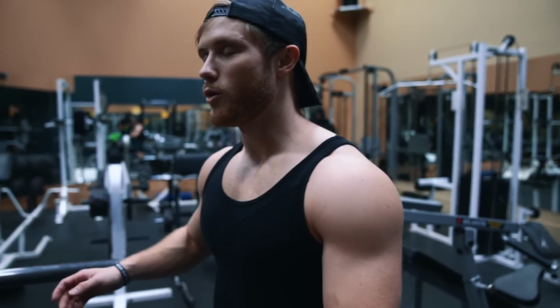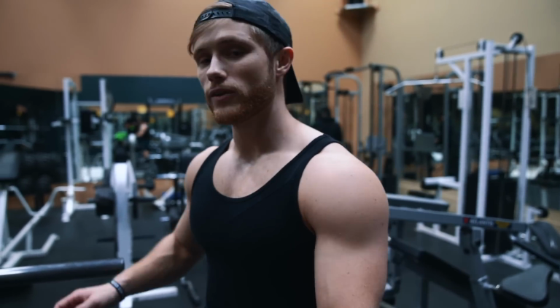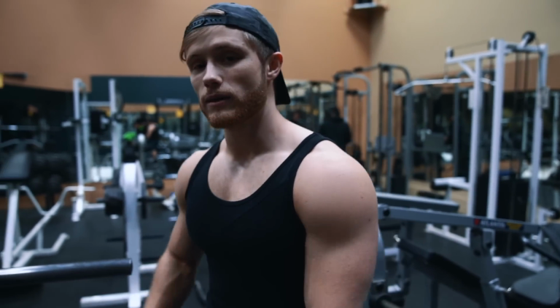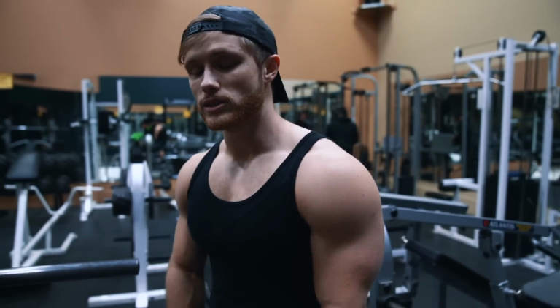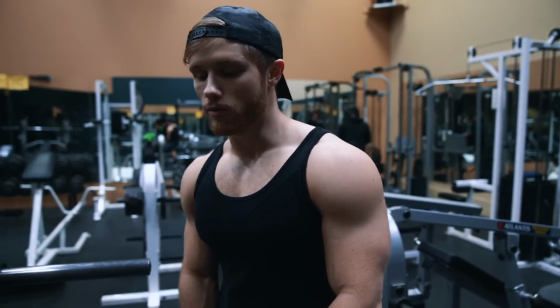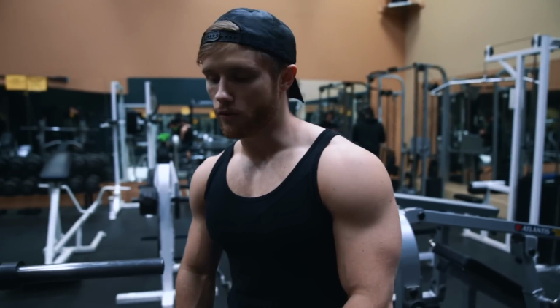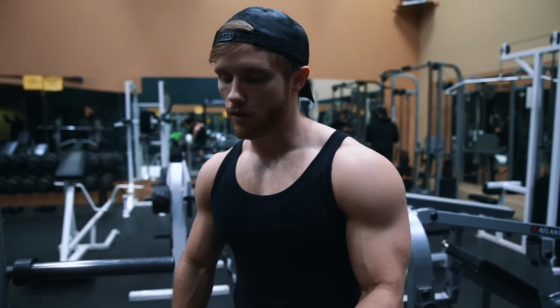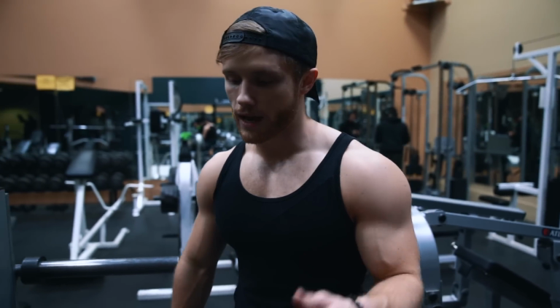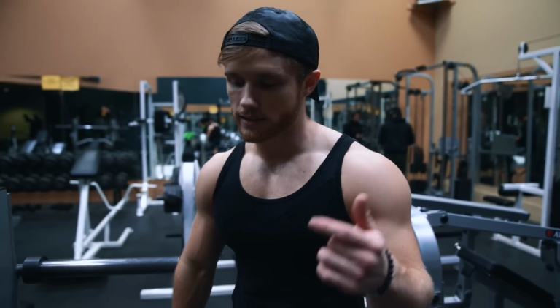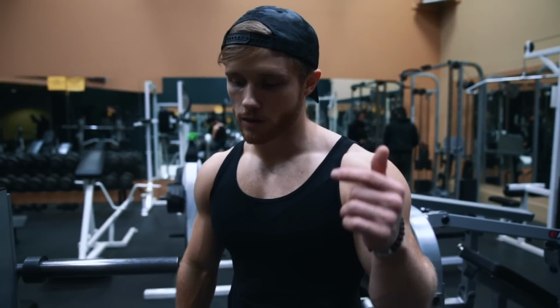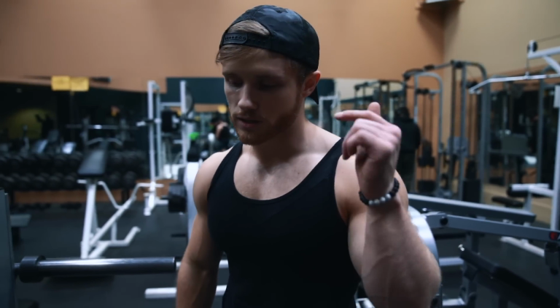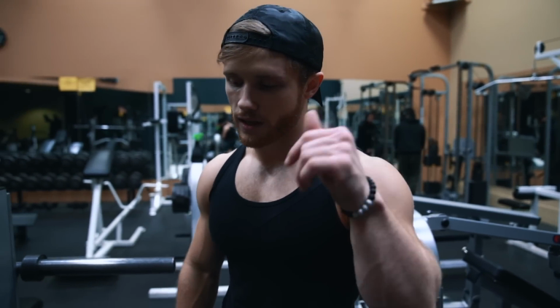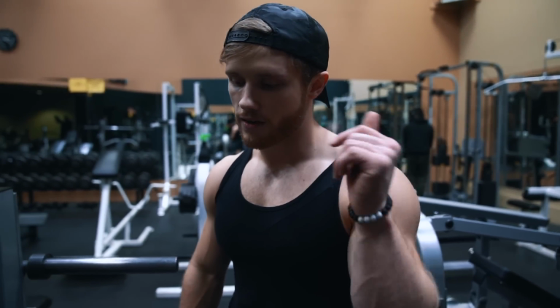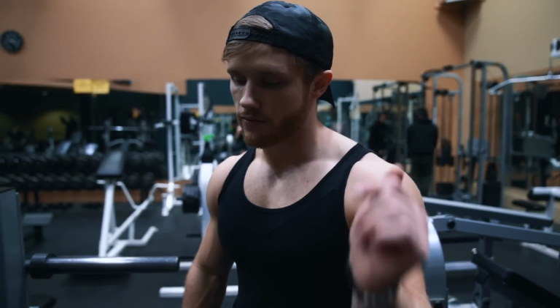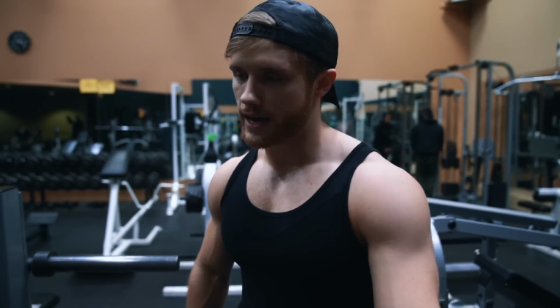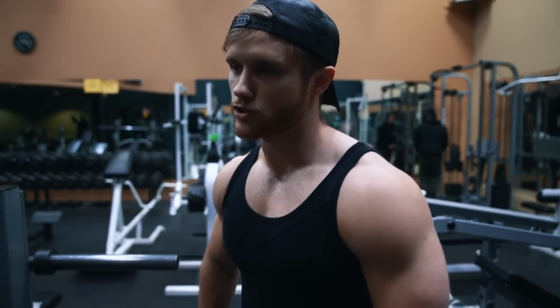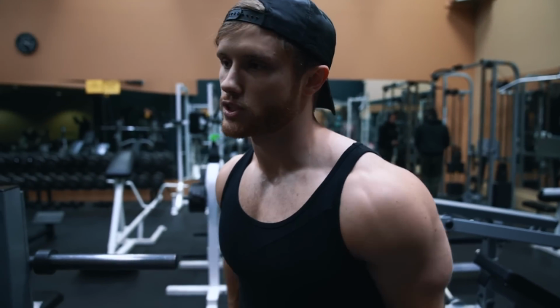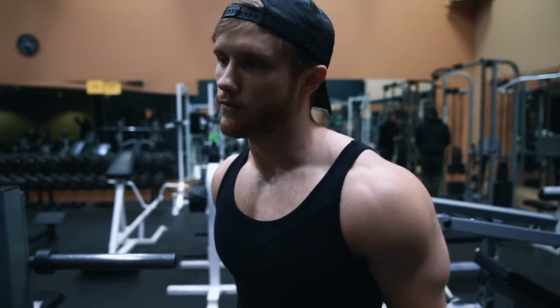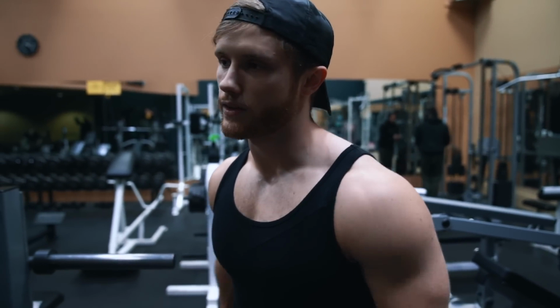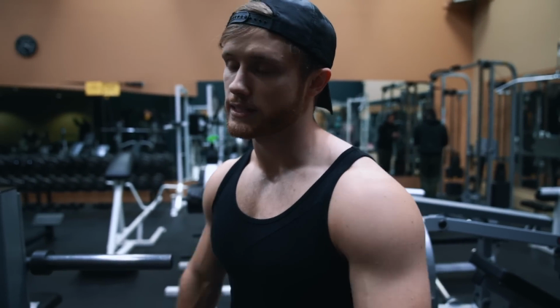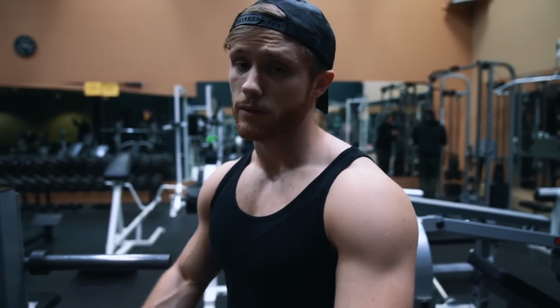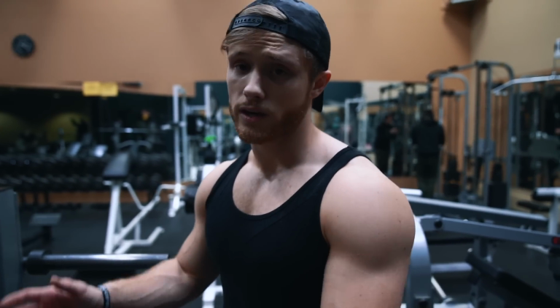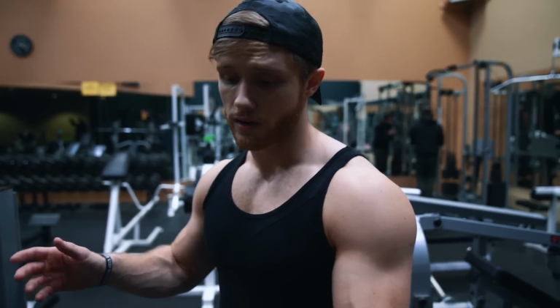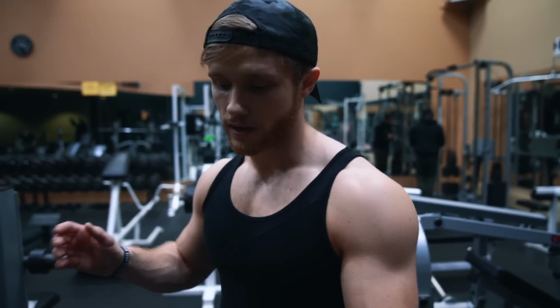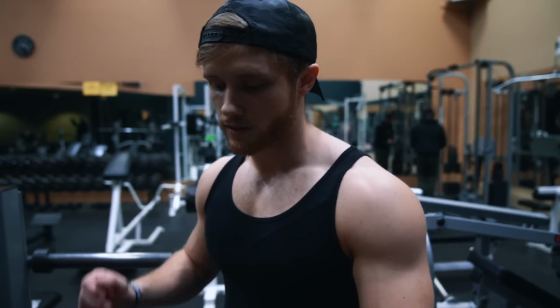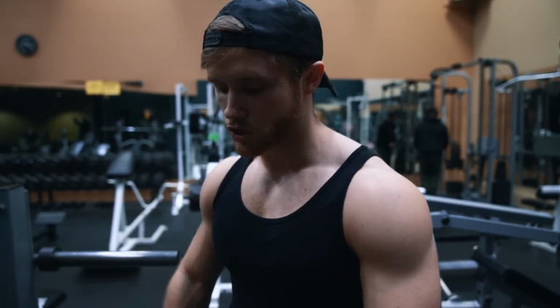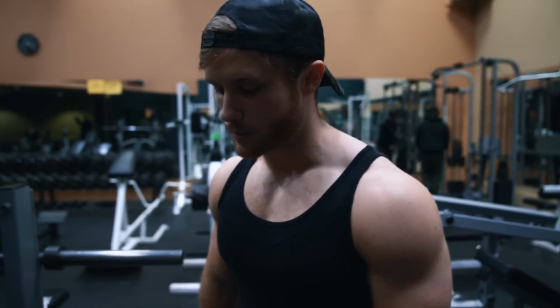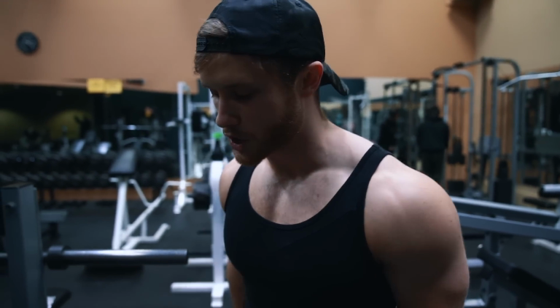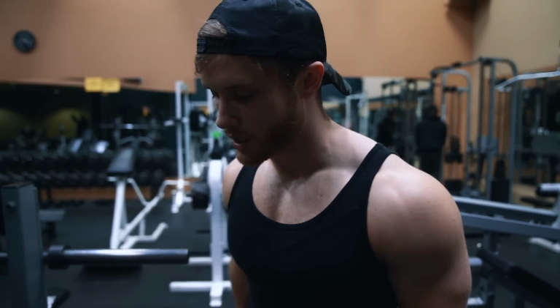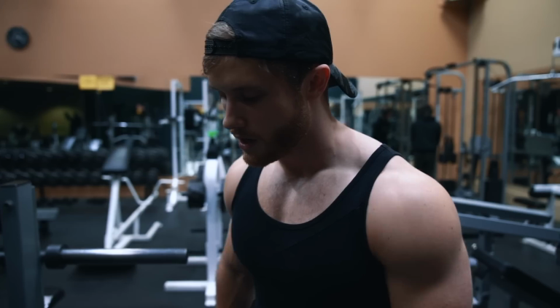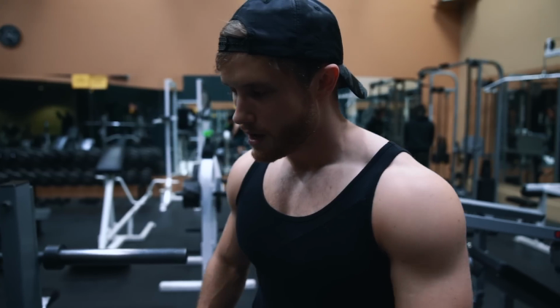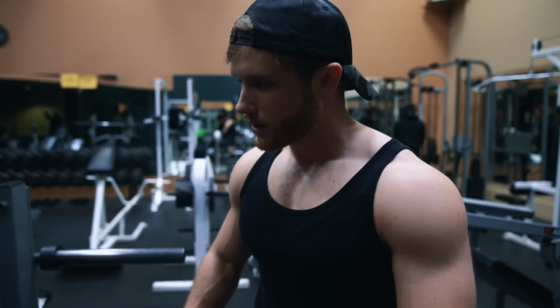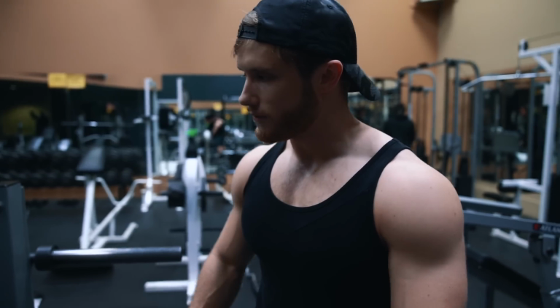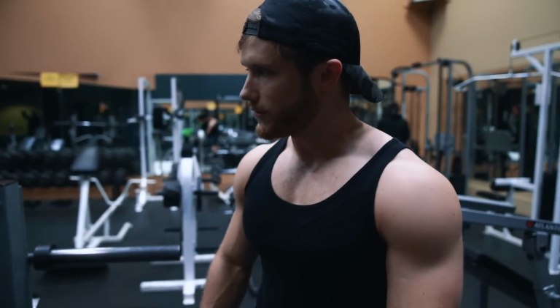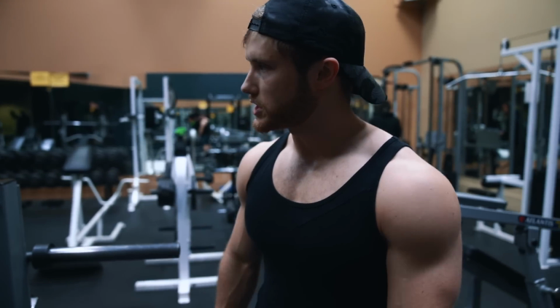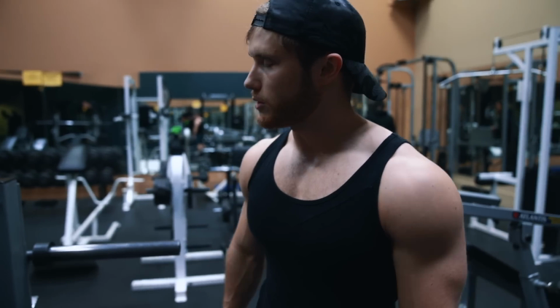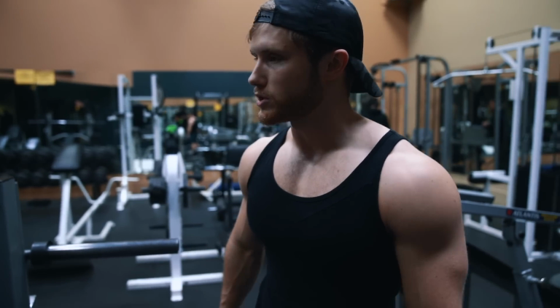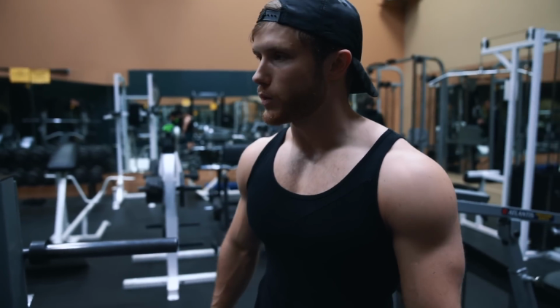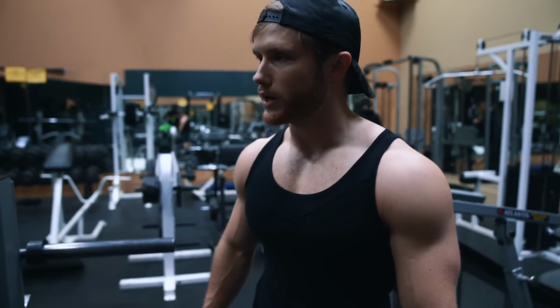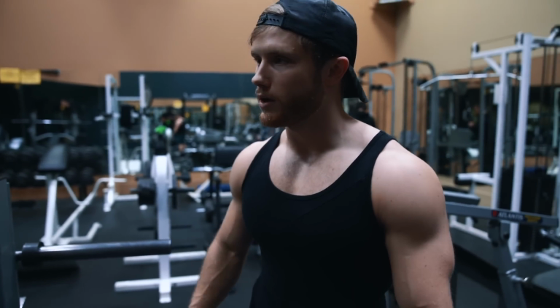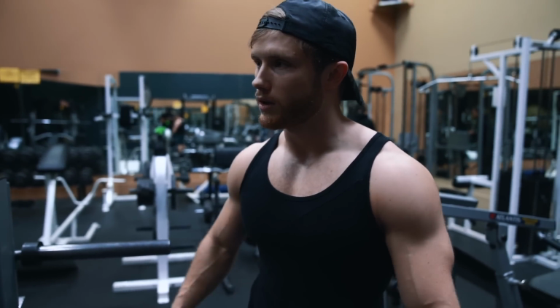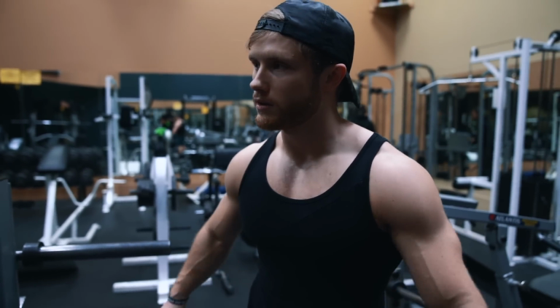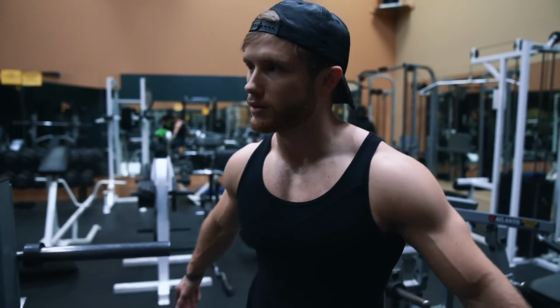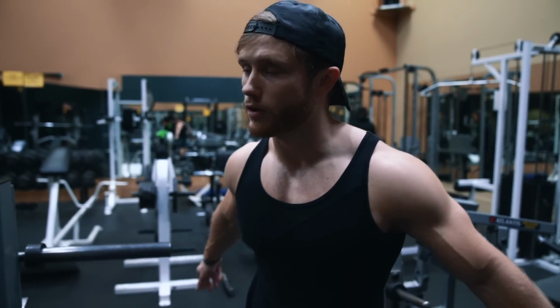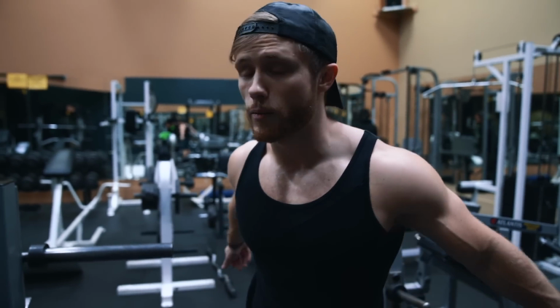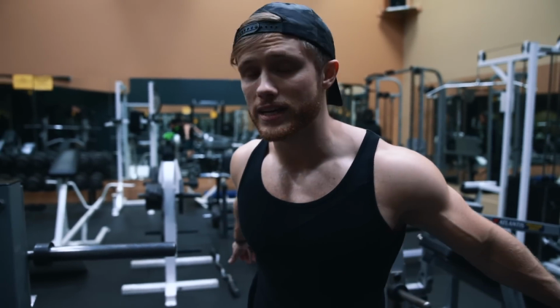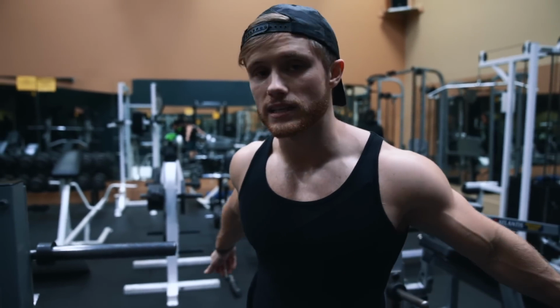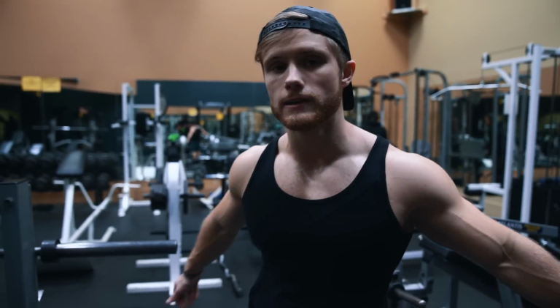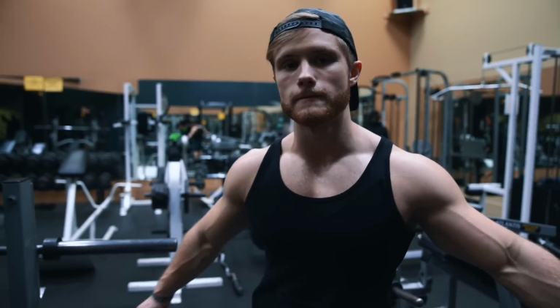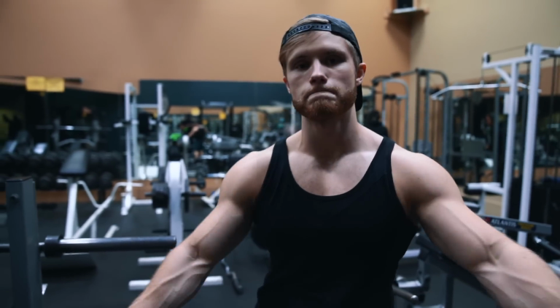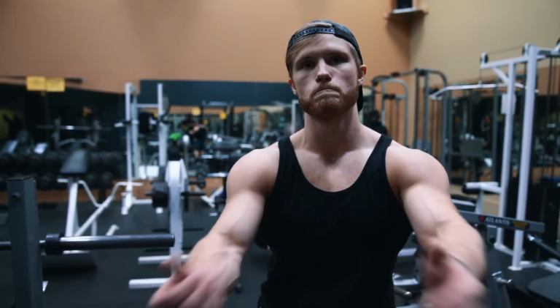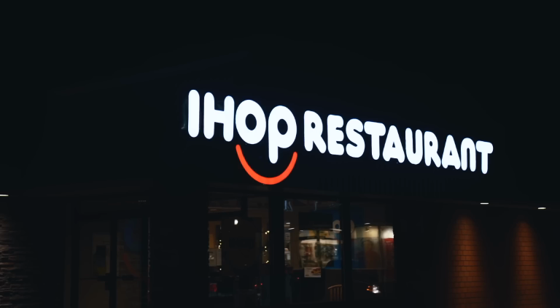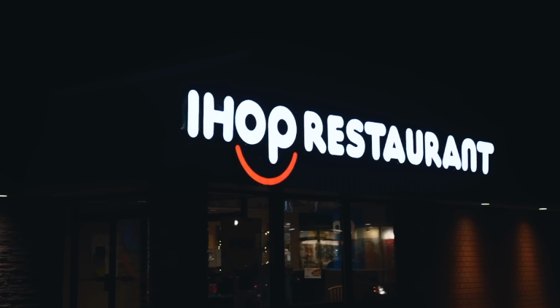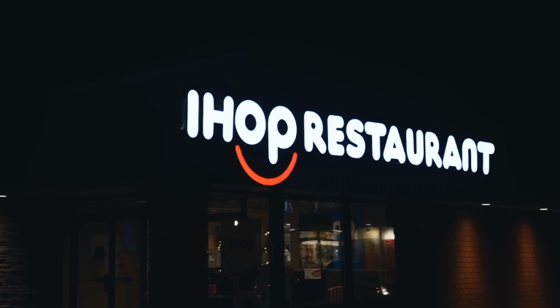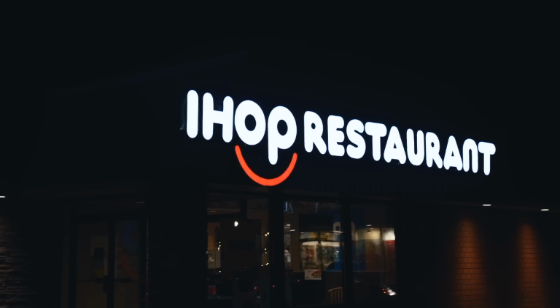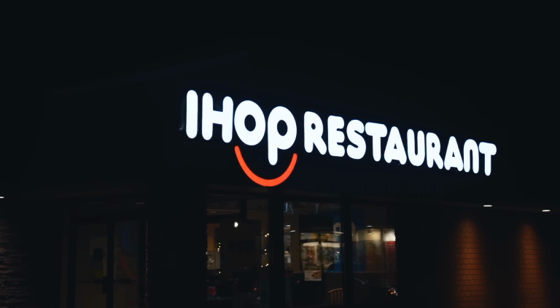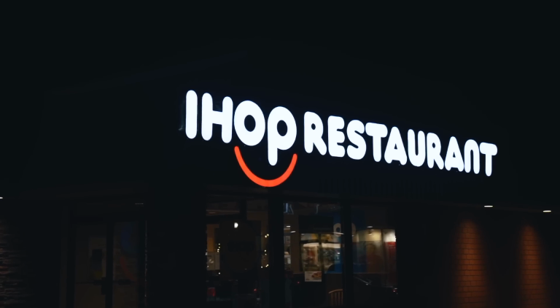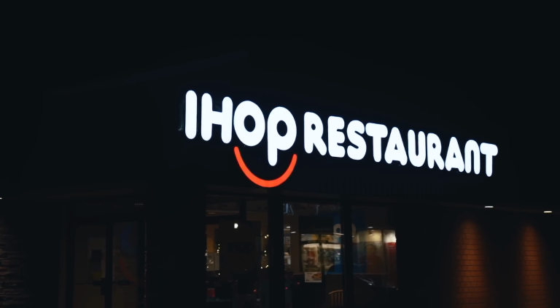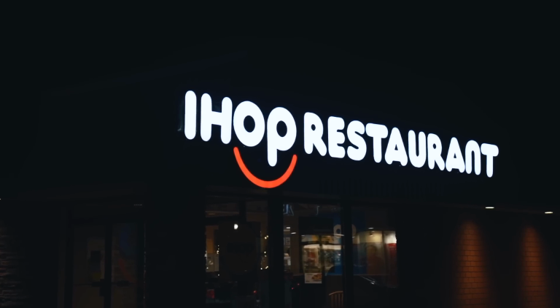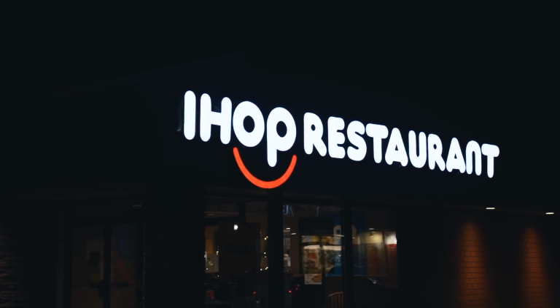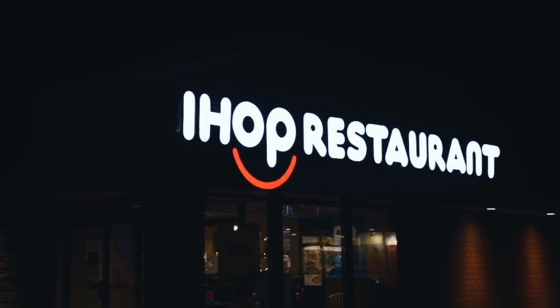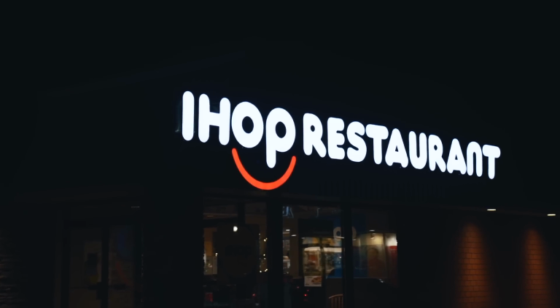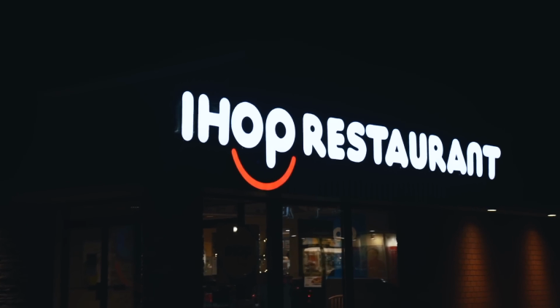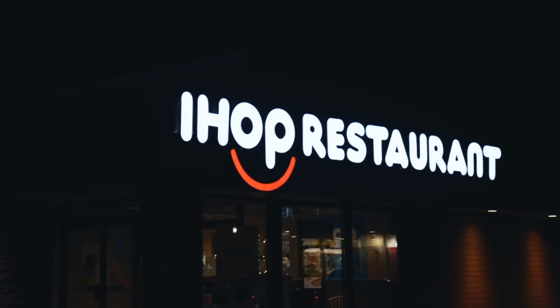As always, I'll have extra stuff linked in the description. I'm going to finish out this workout and grab a bite to eat.